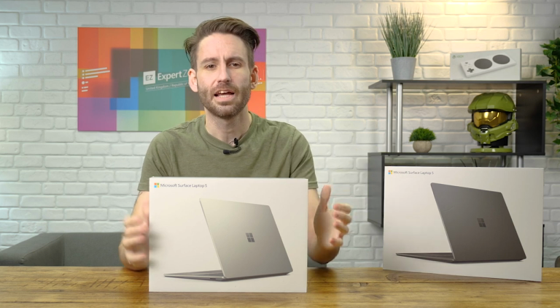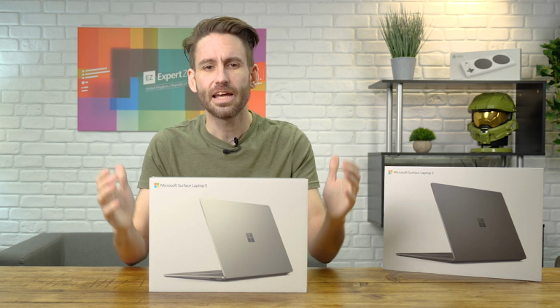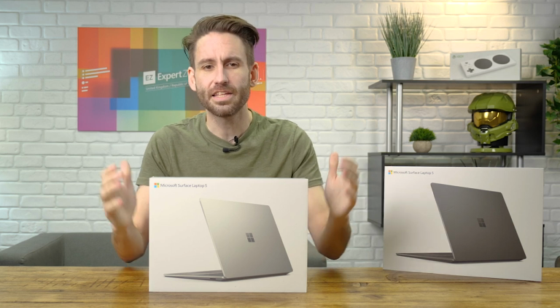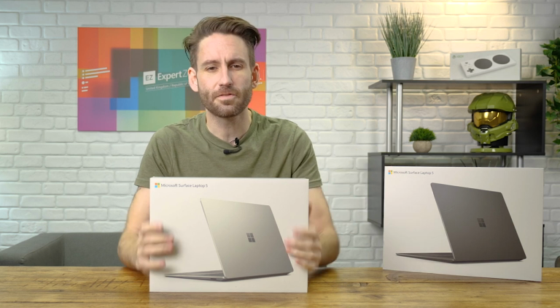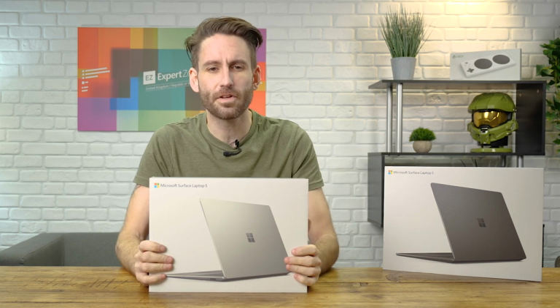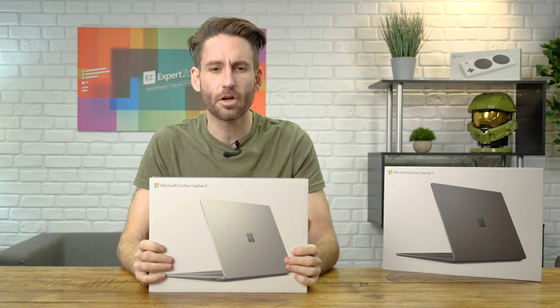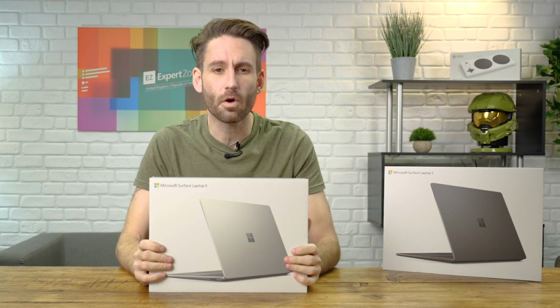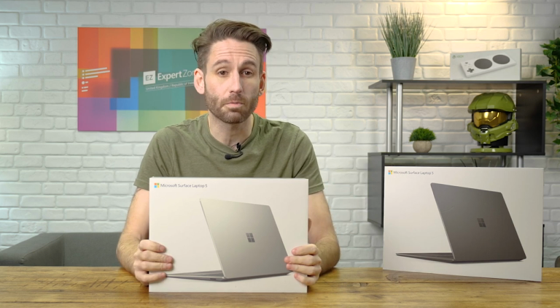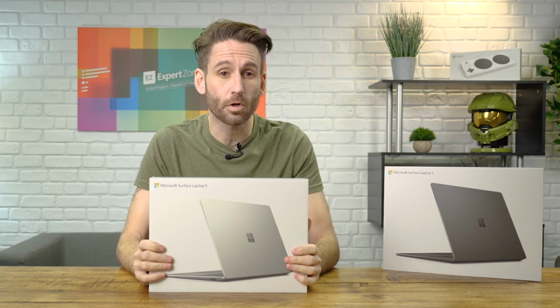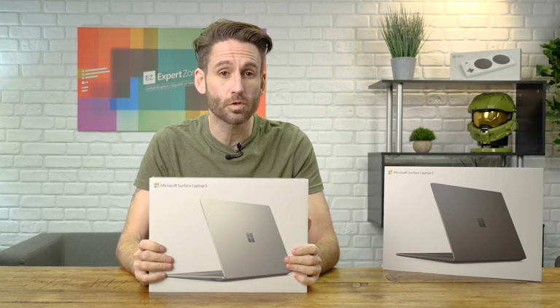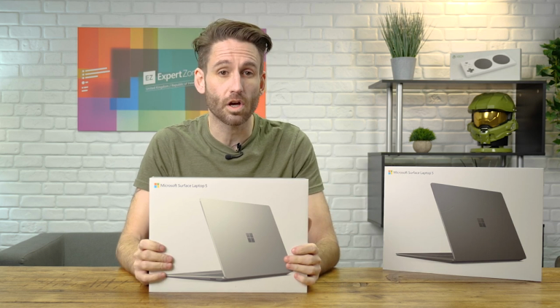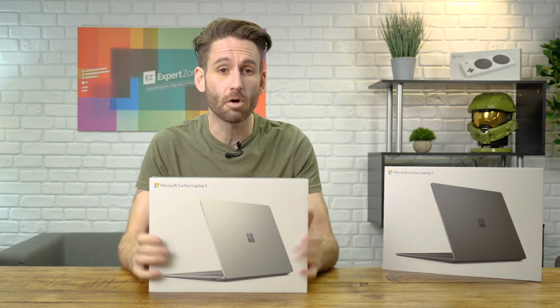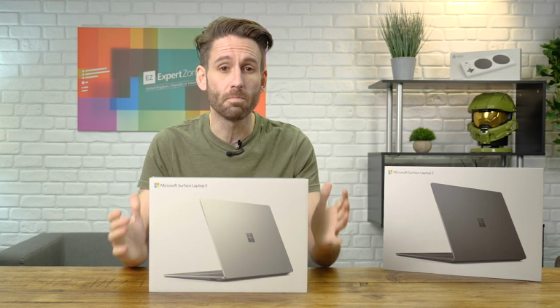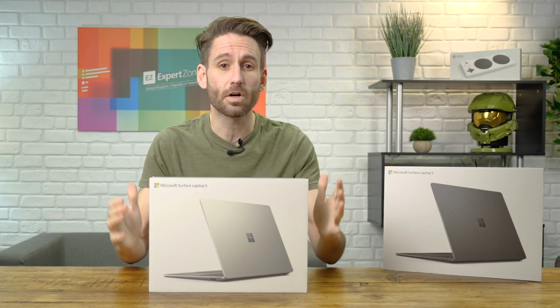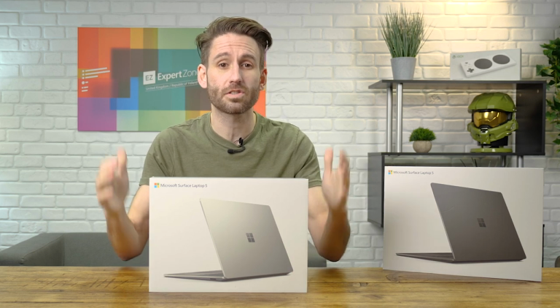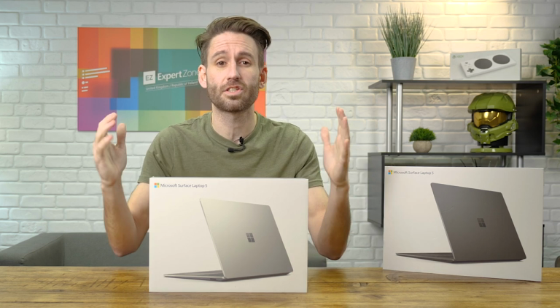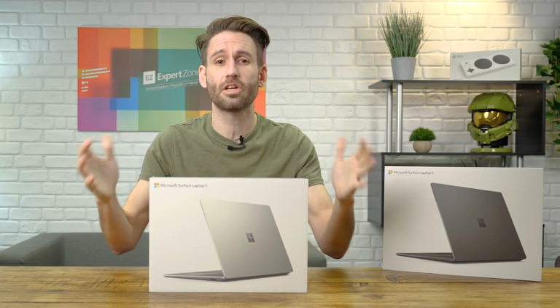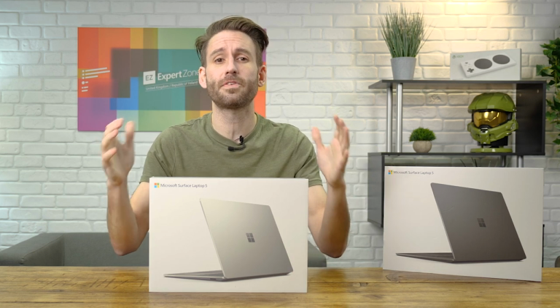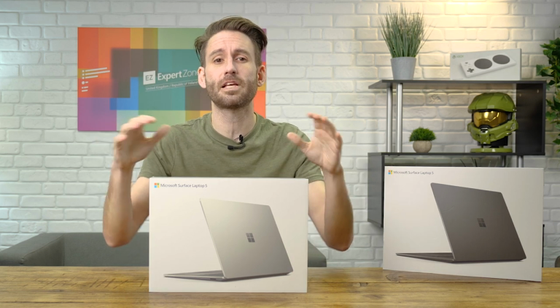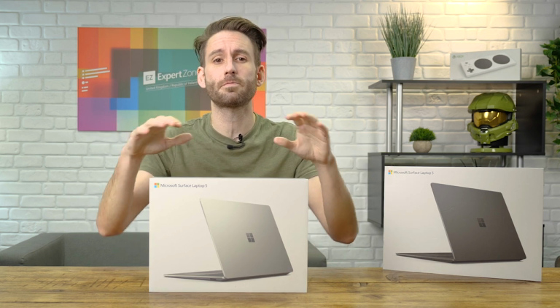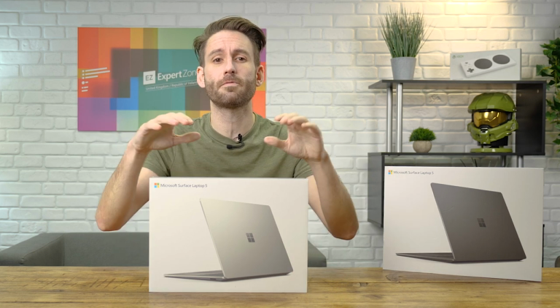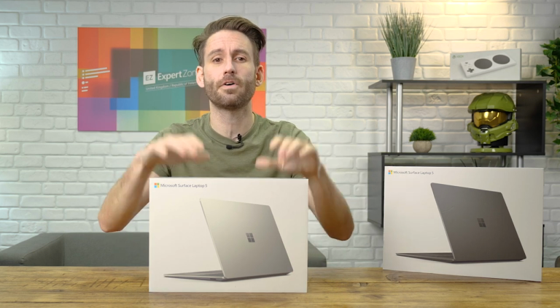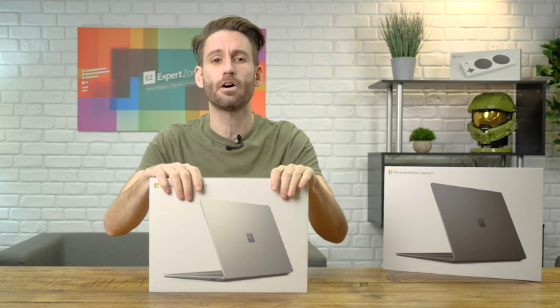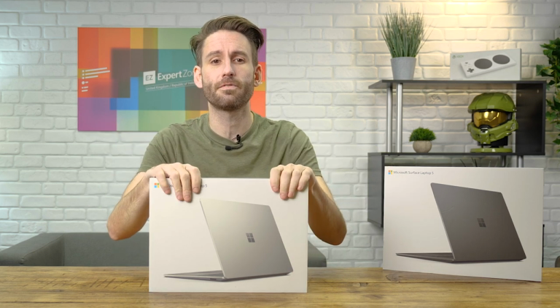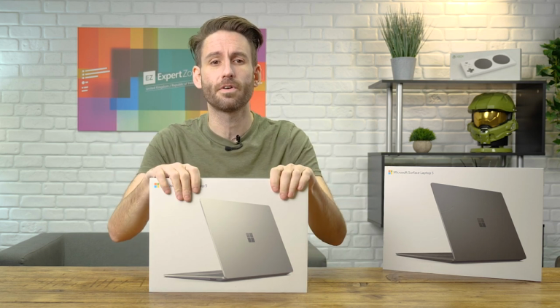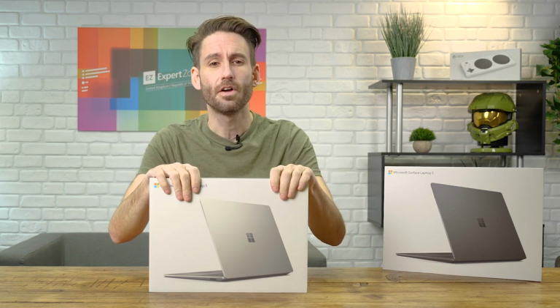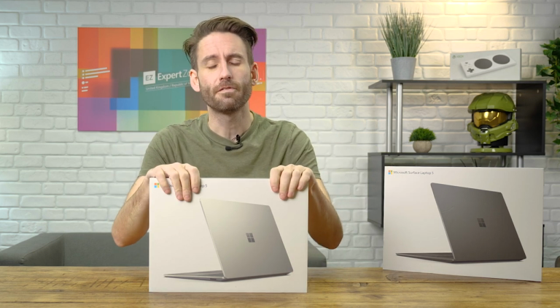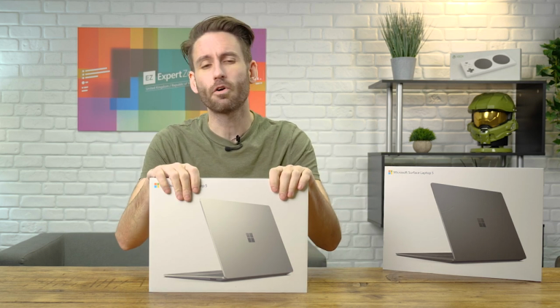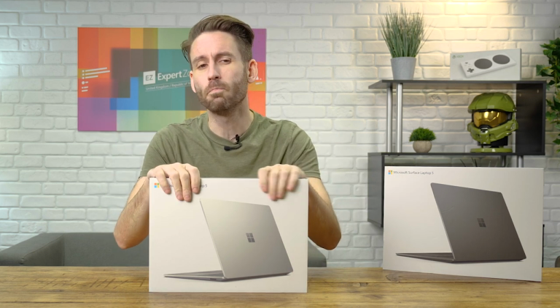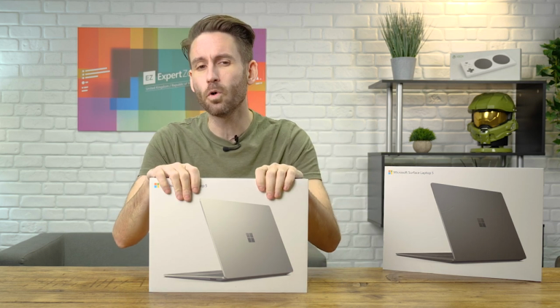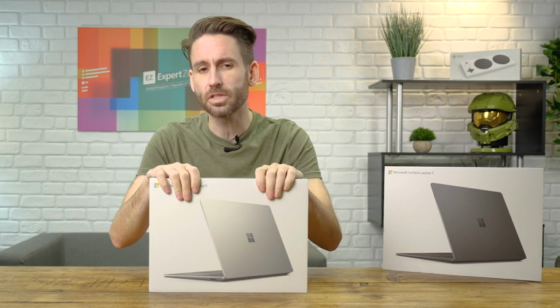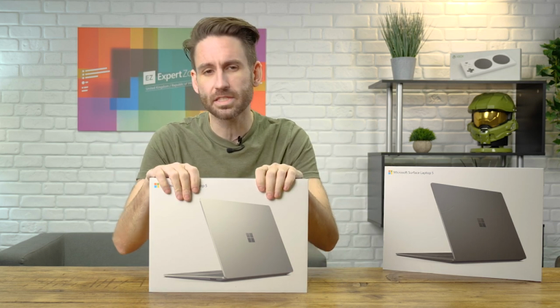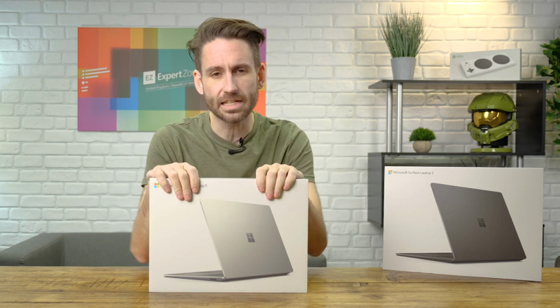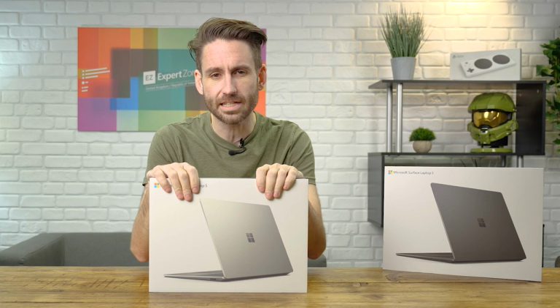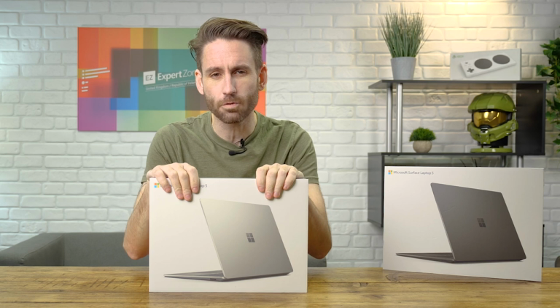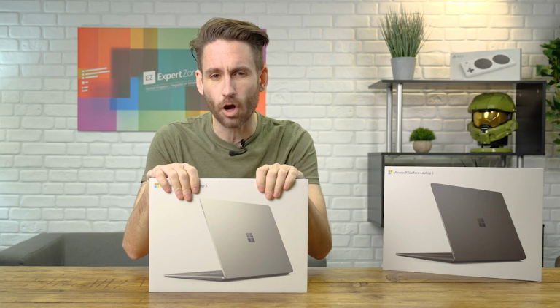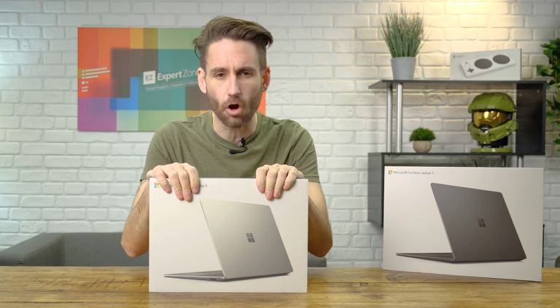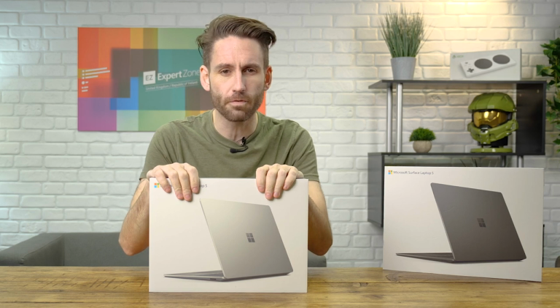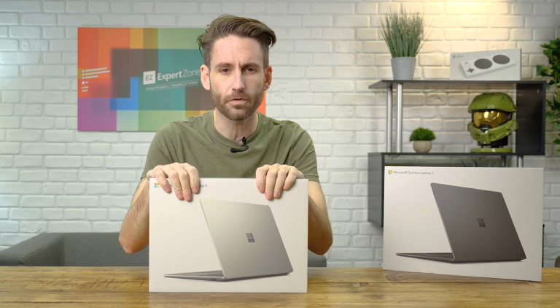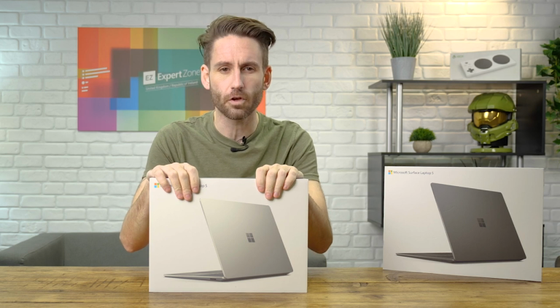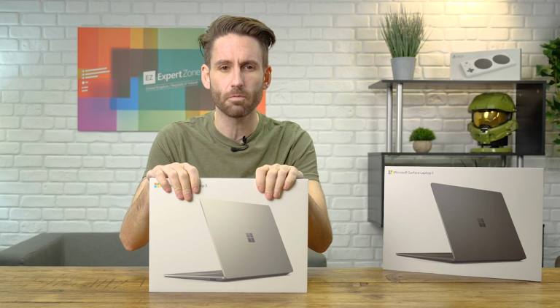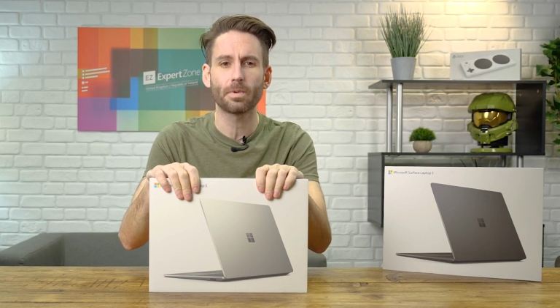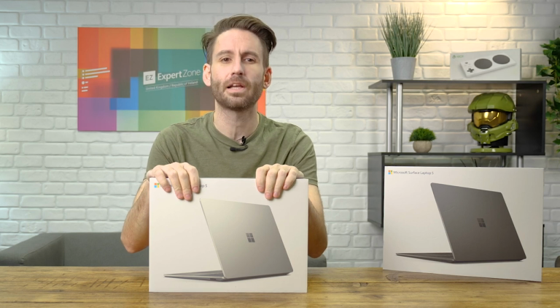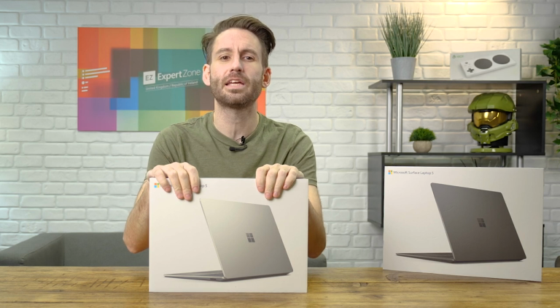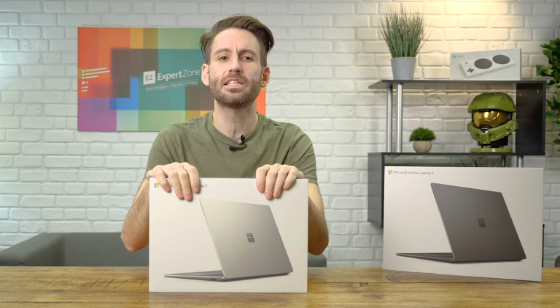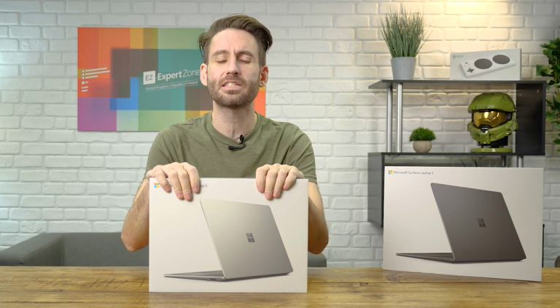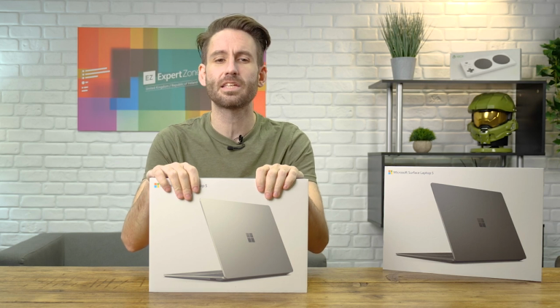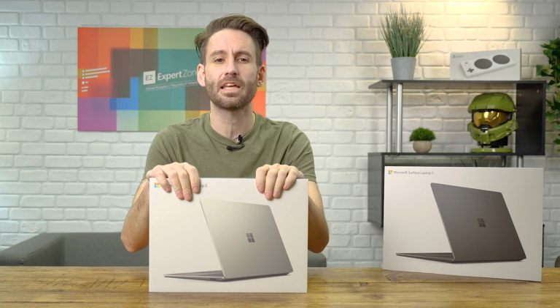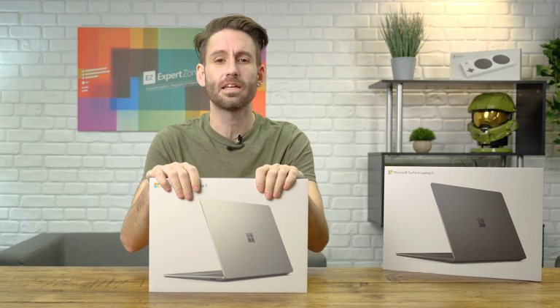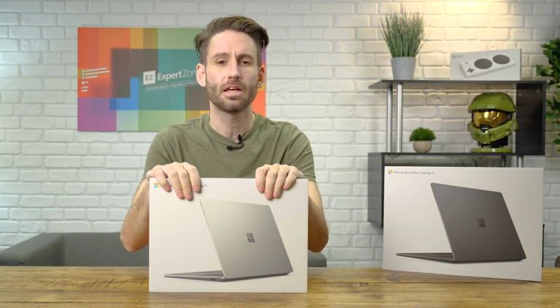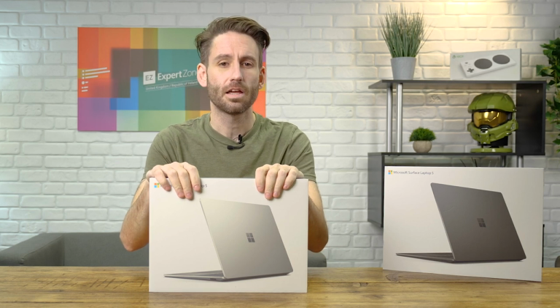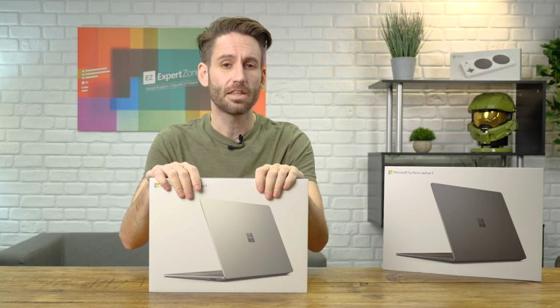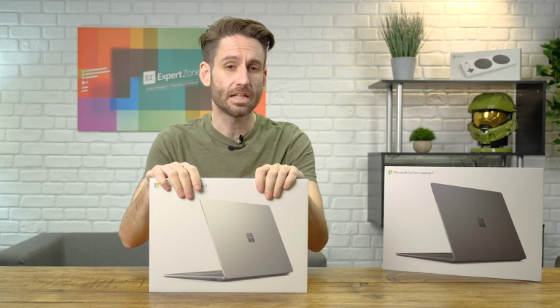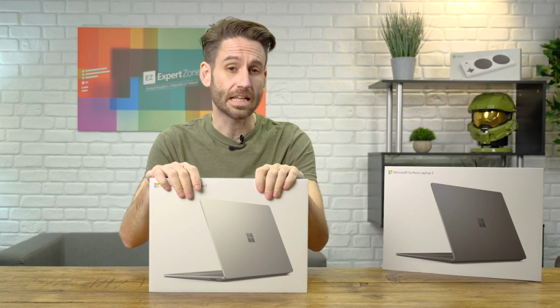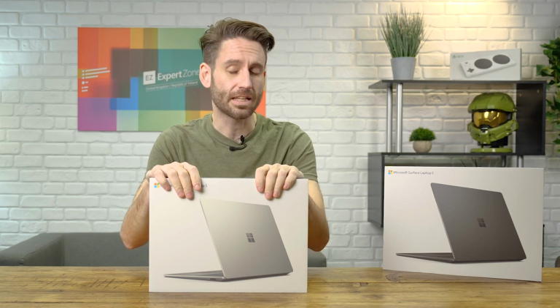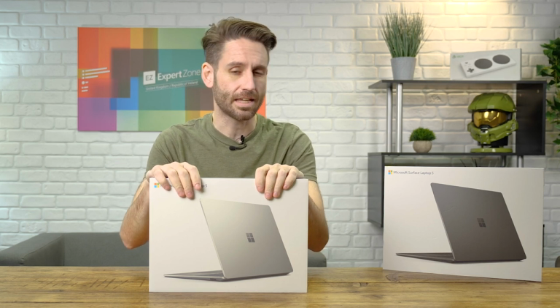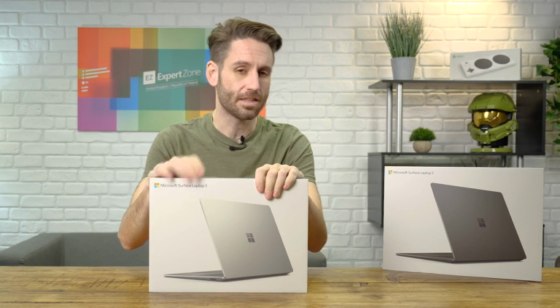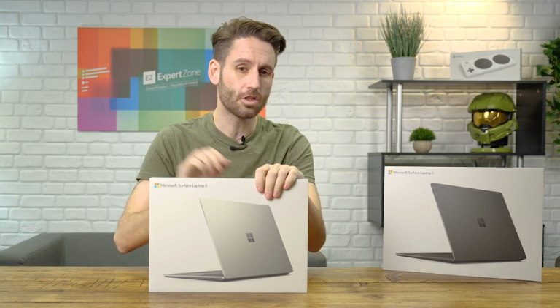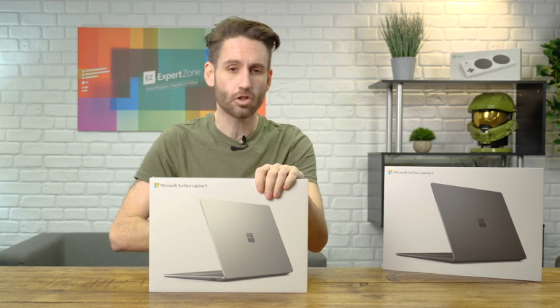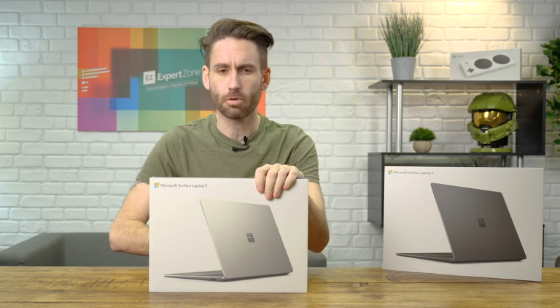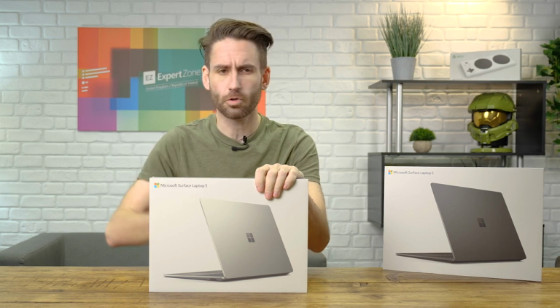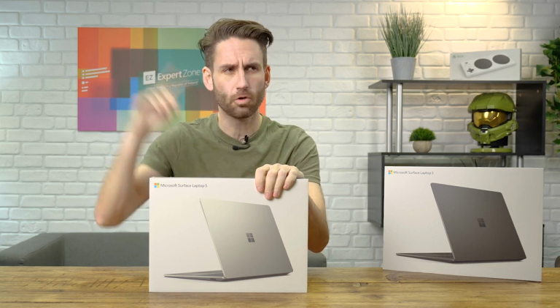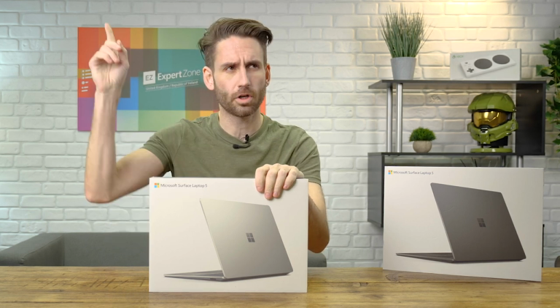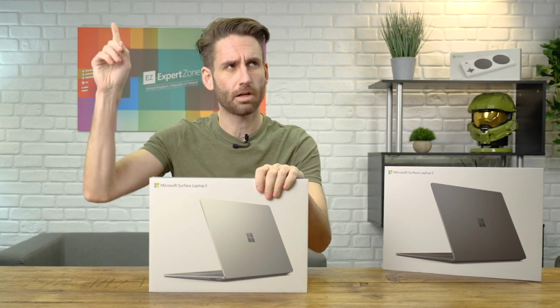In this video, I'm going to unbox the Surface Laptop 5. For a more detailed overview, please see the link in the top corner.